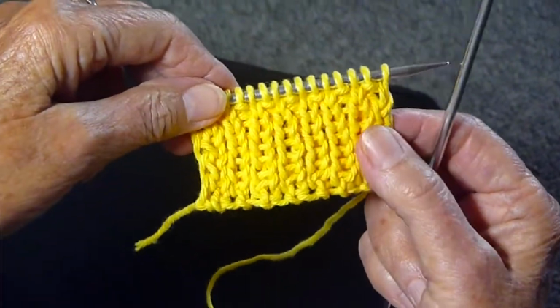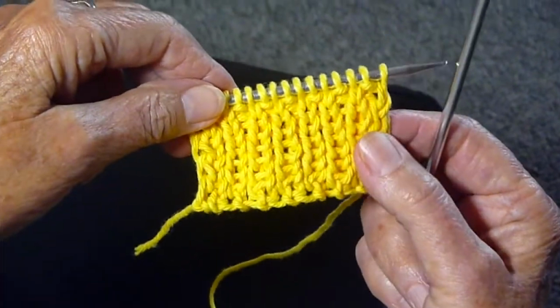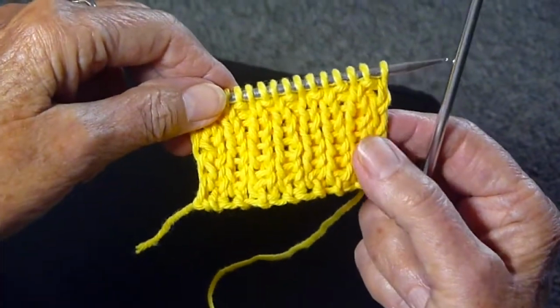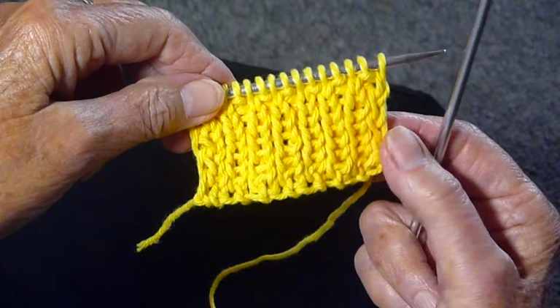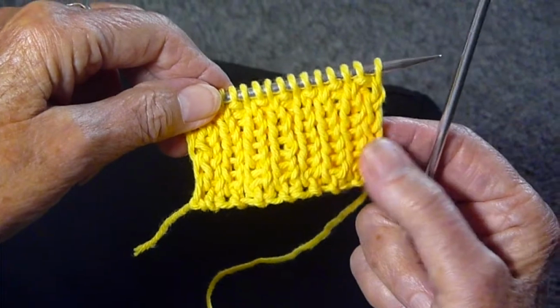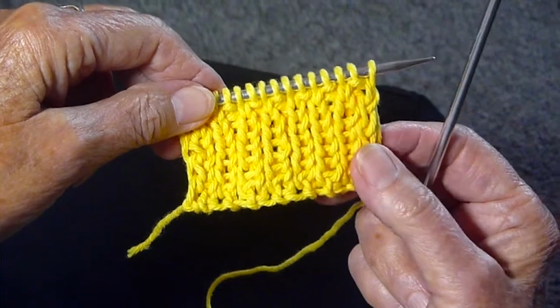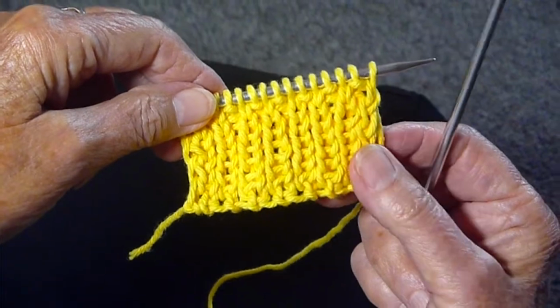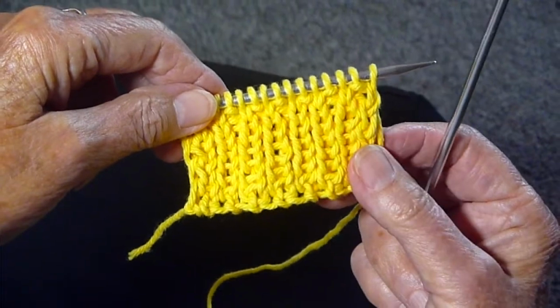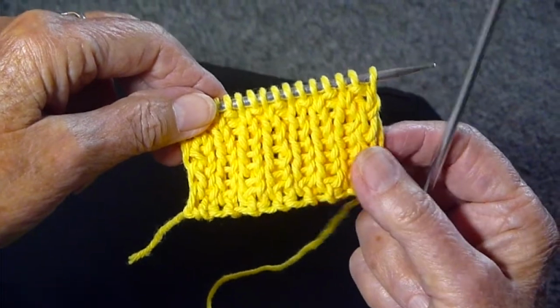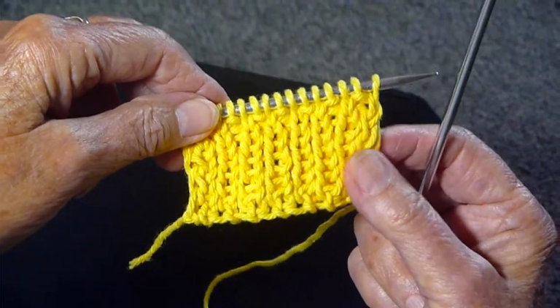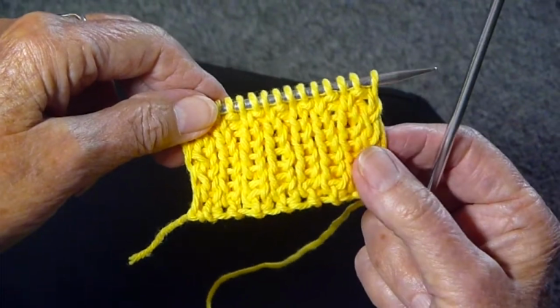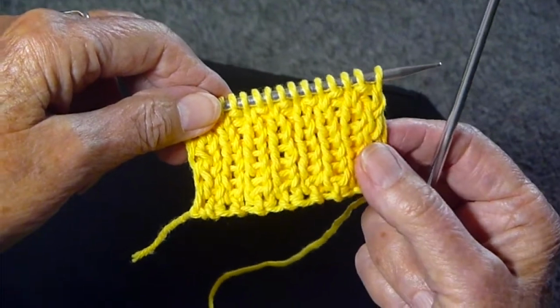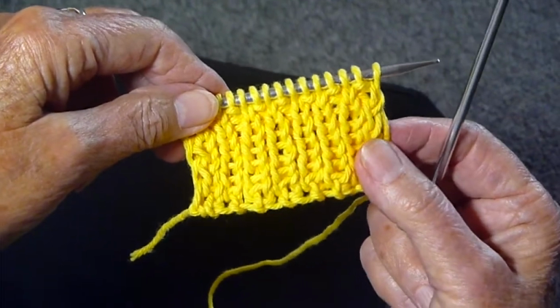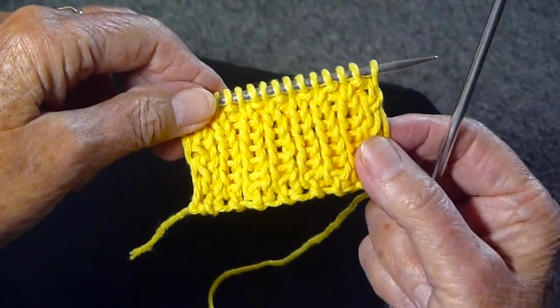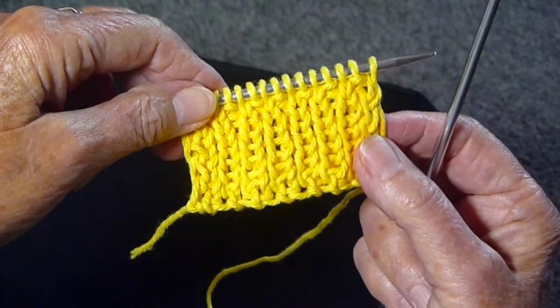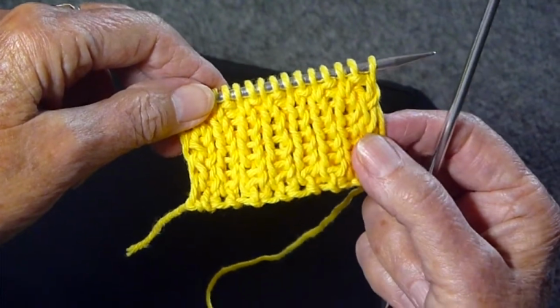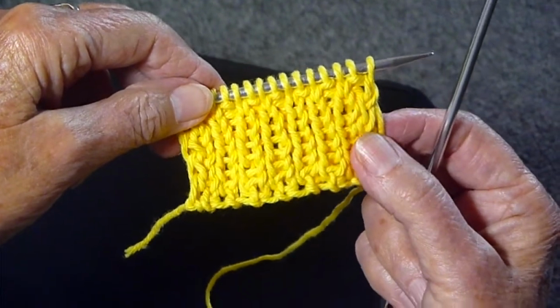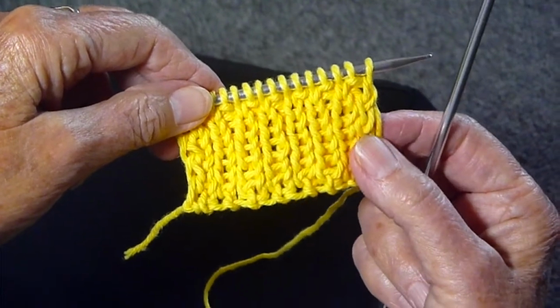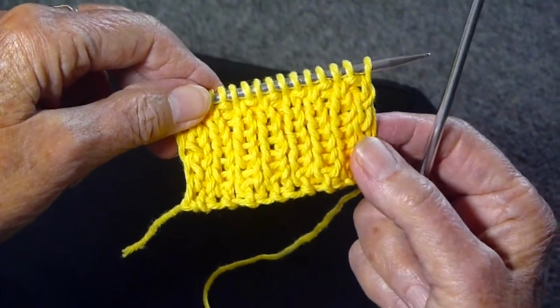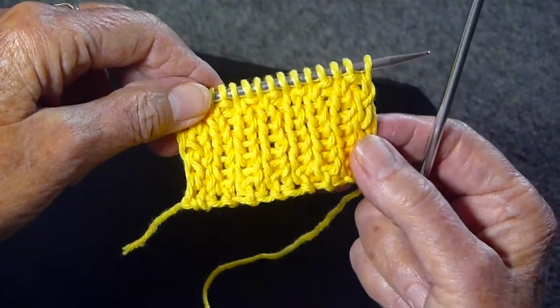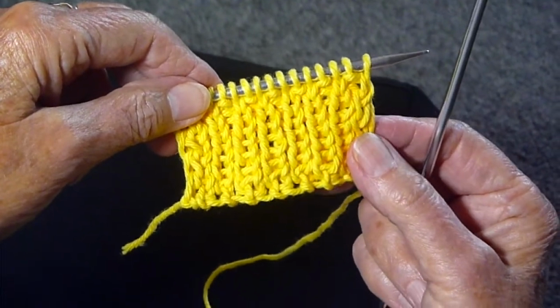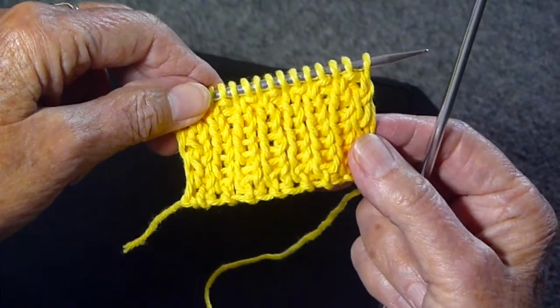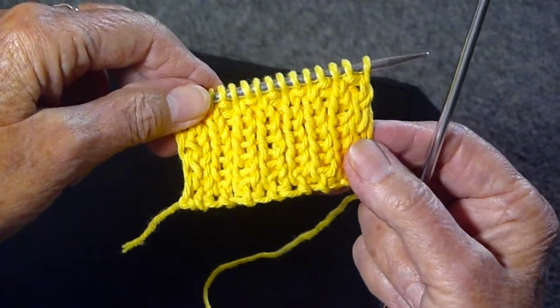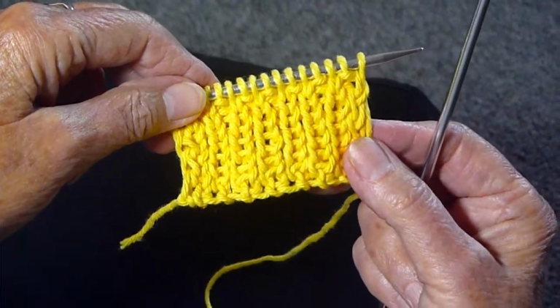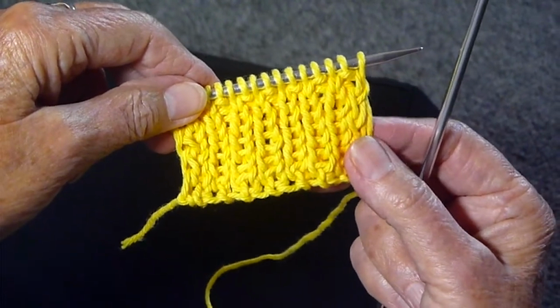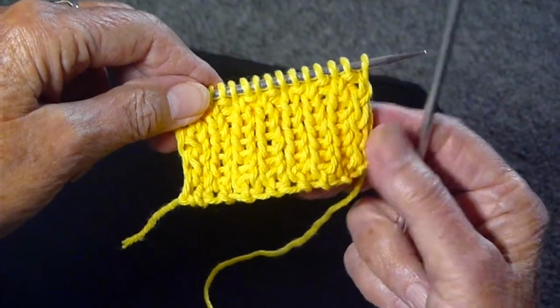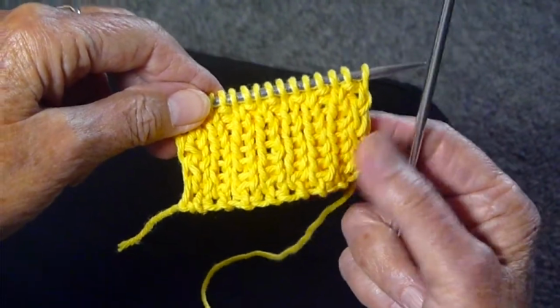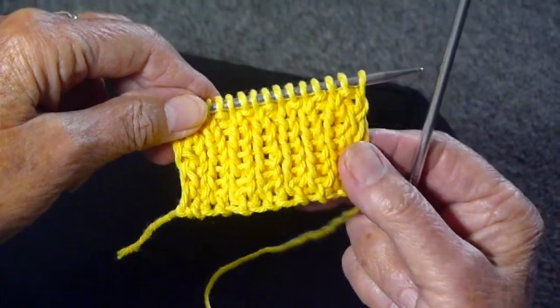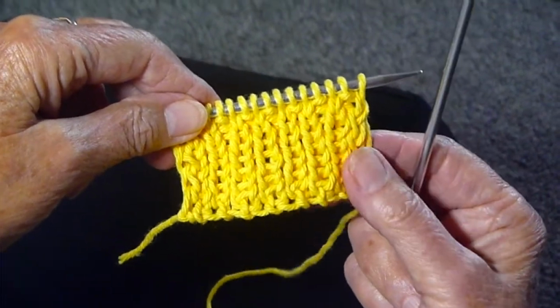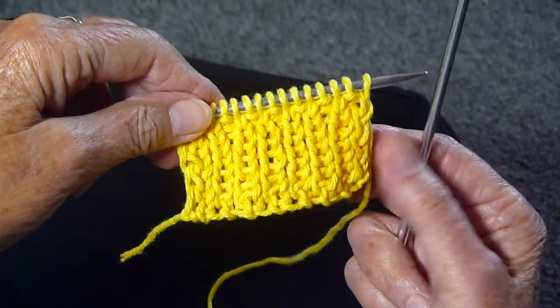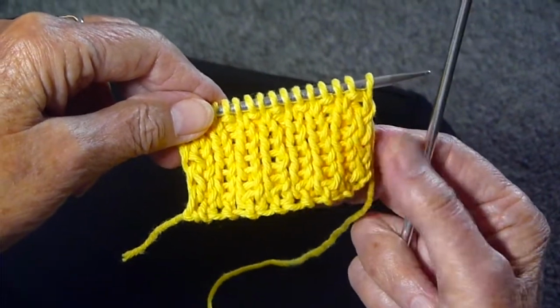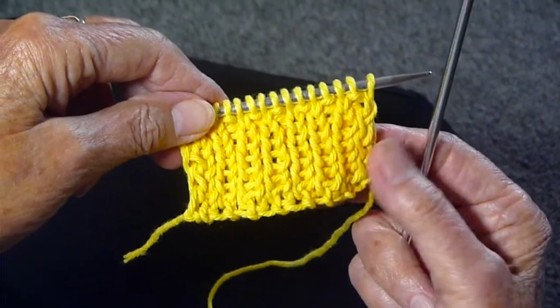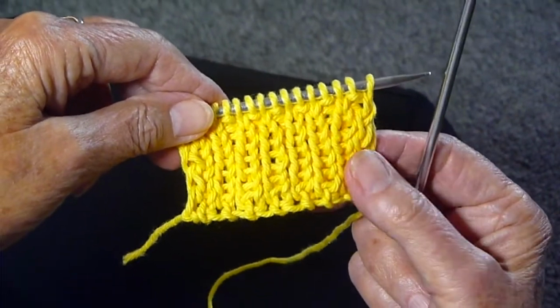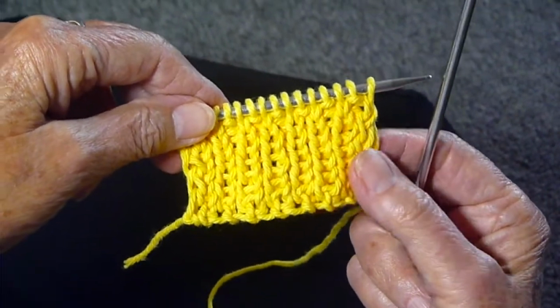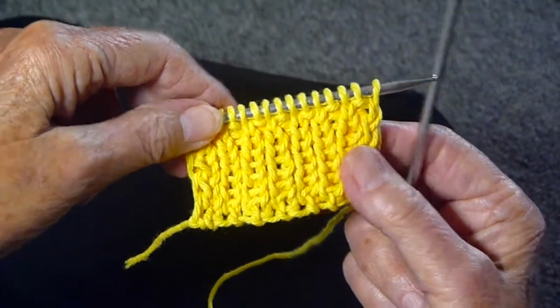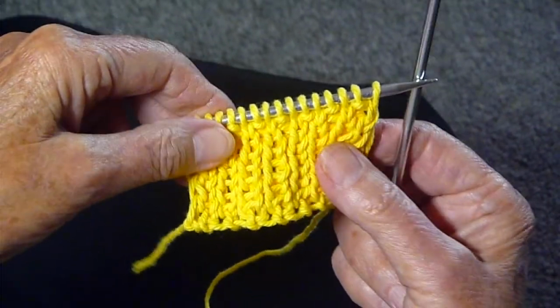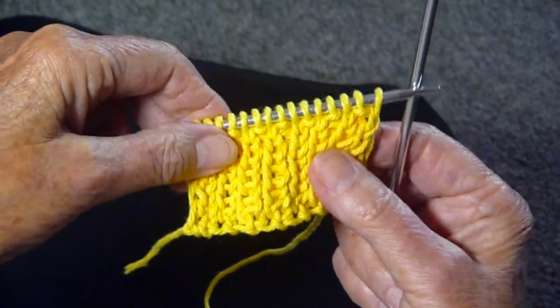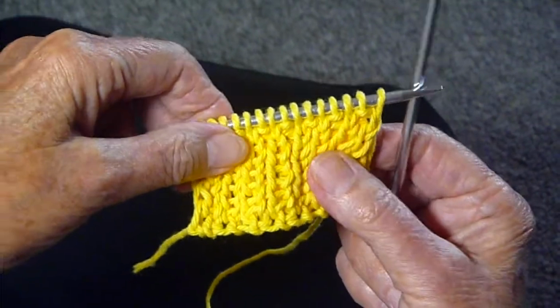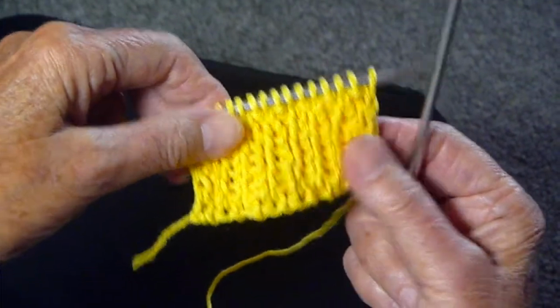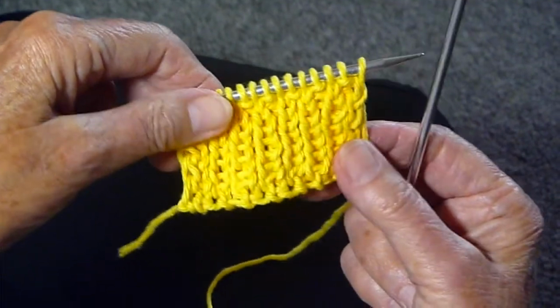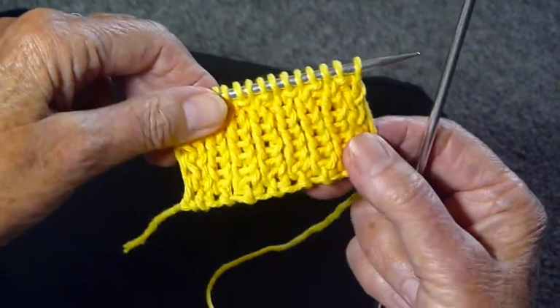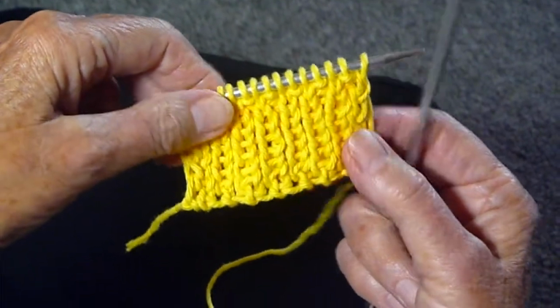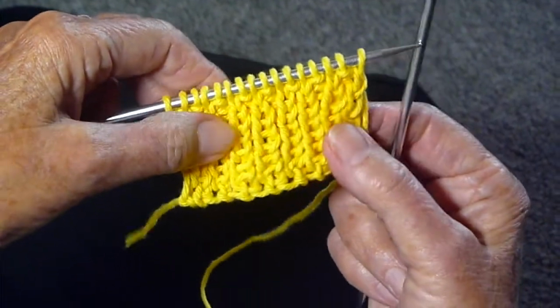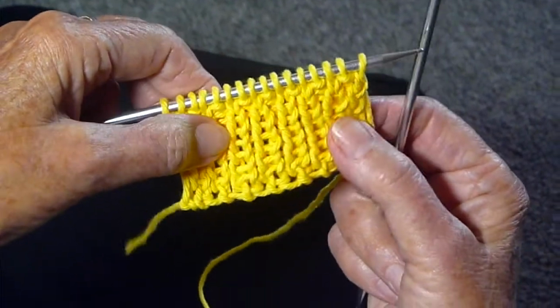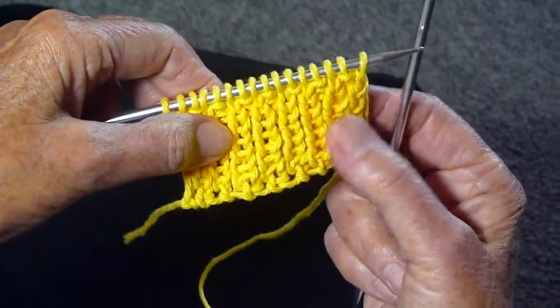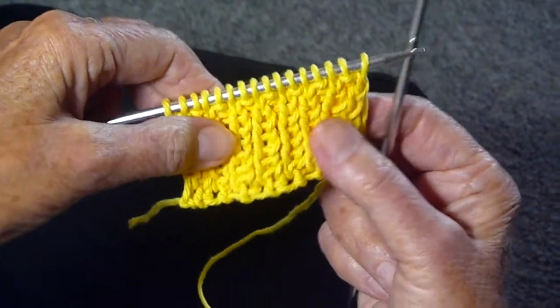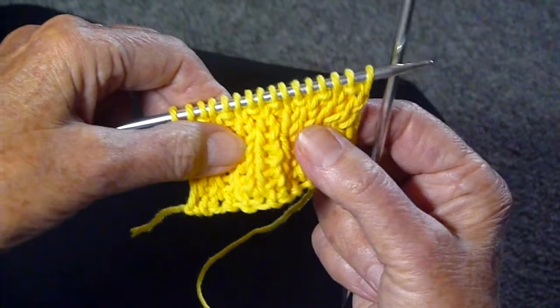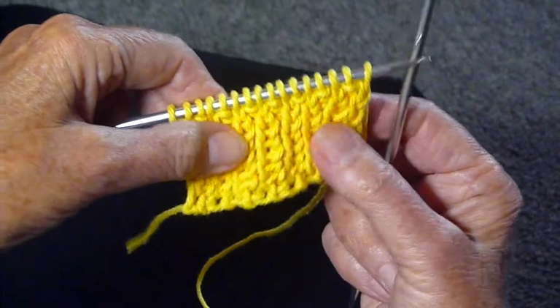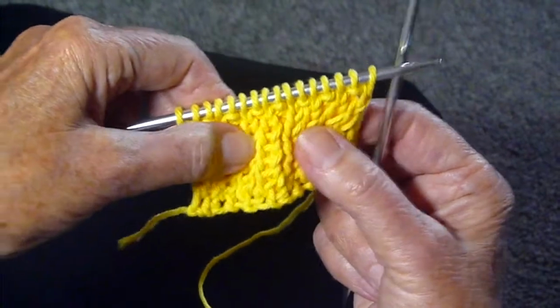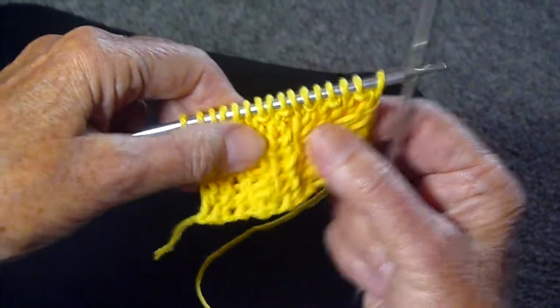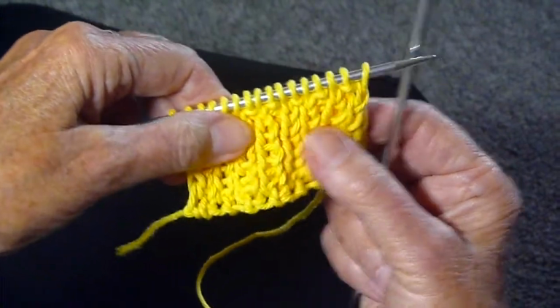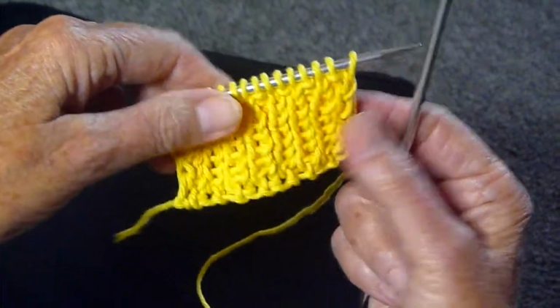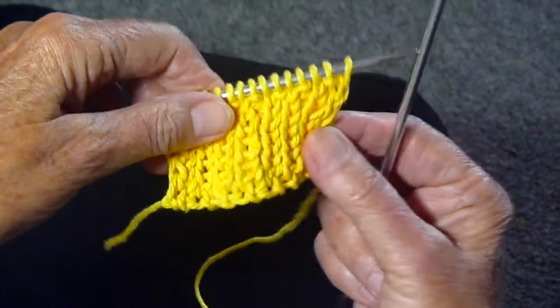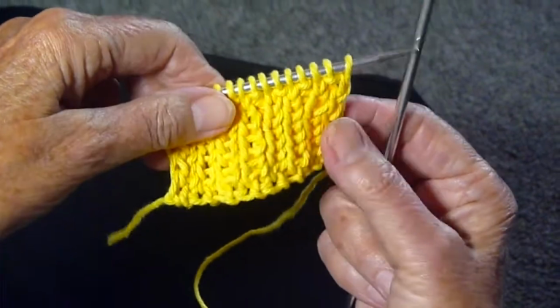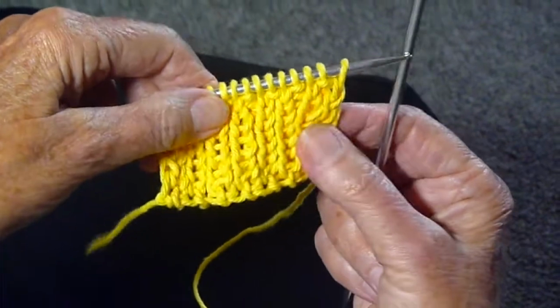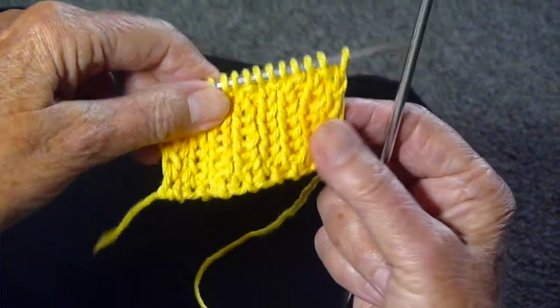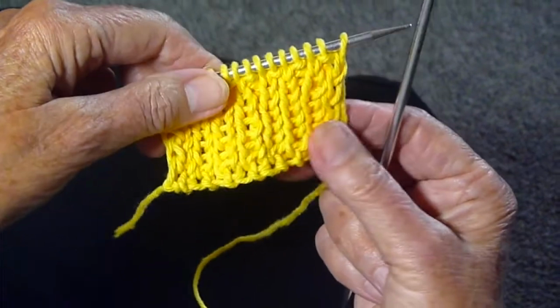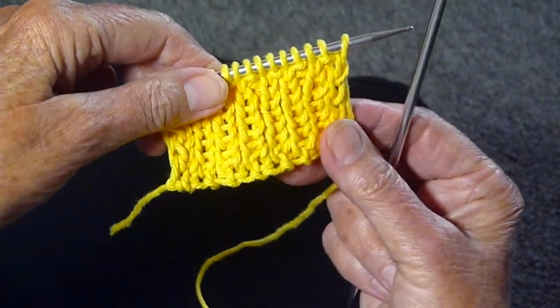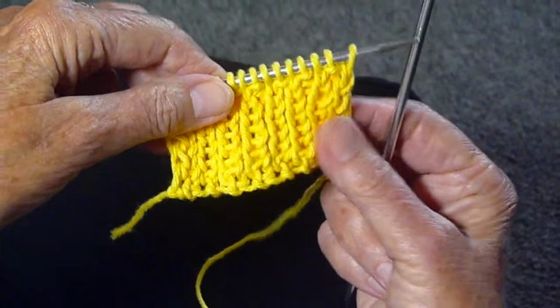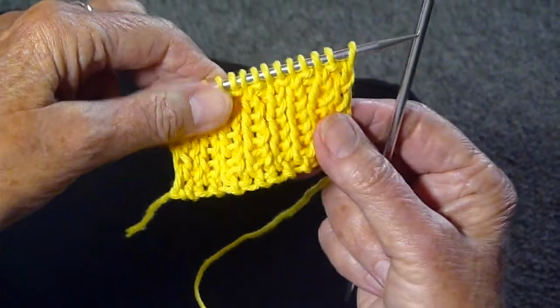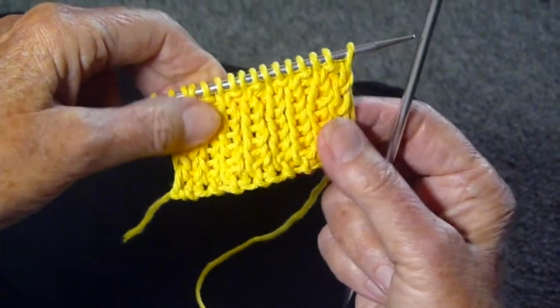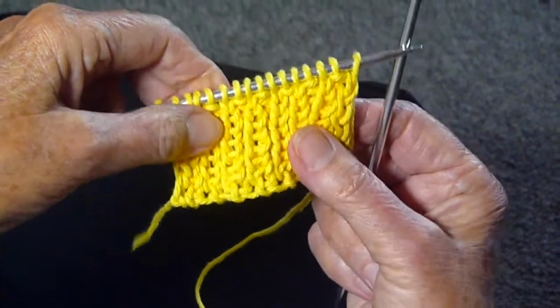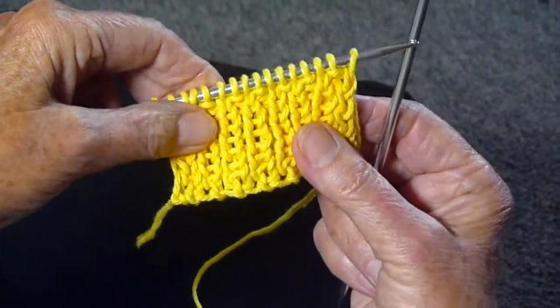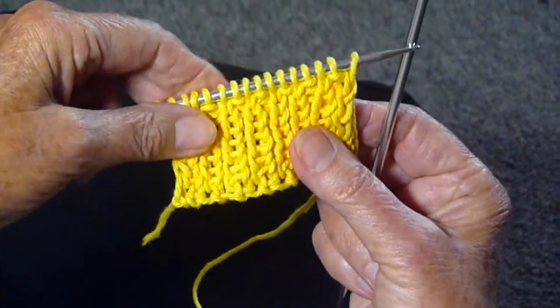That is the way to do the one by one knitting. I hope you'll give it a try — it makes a nice, tight edging.